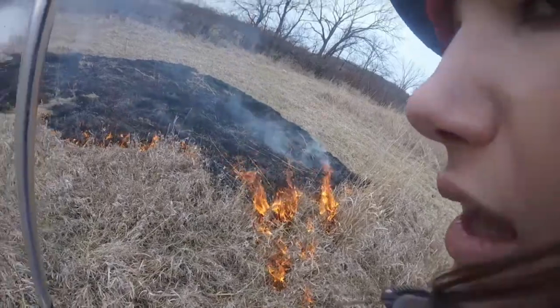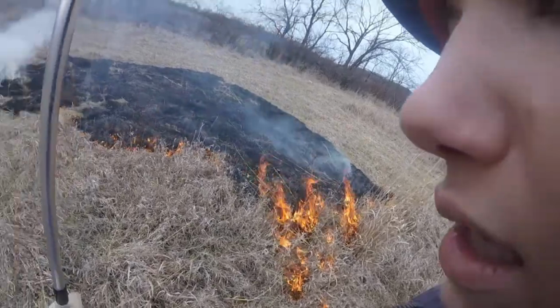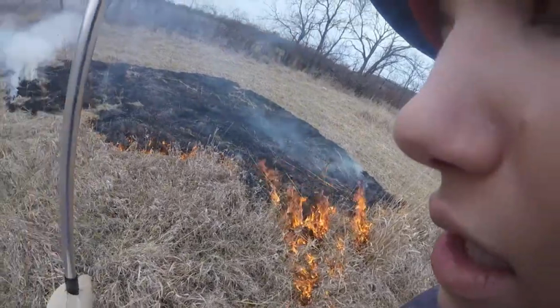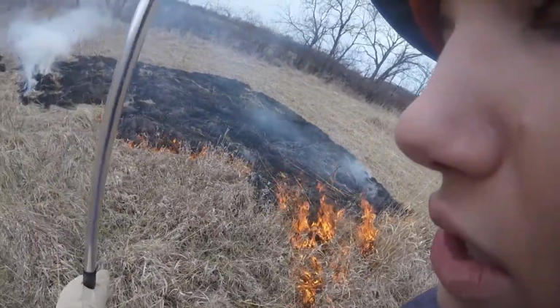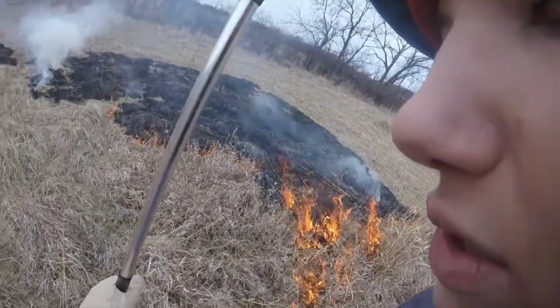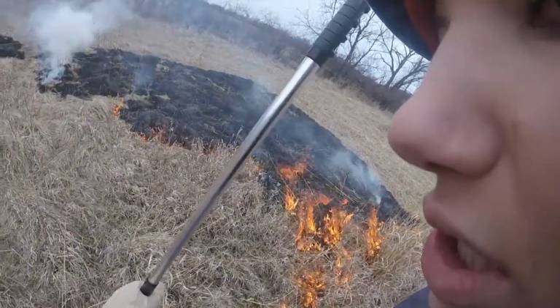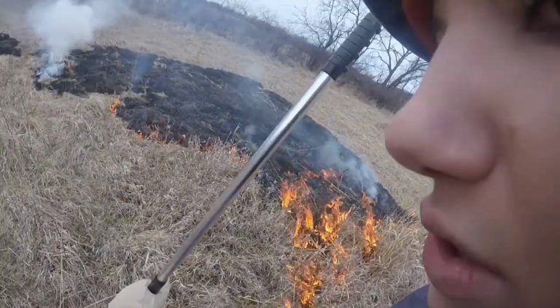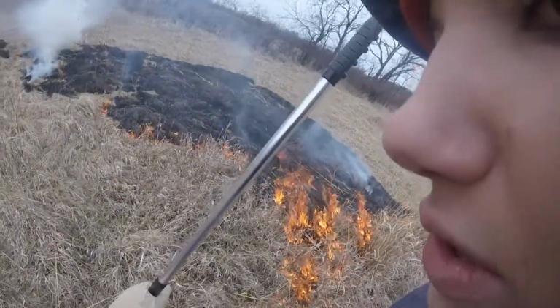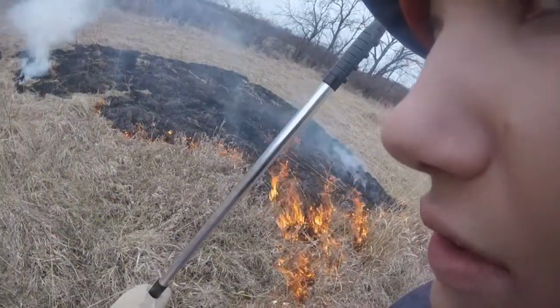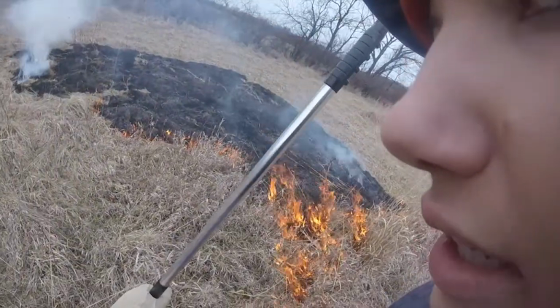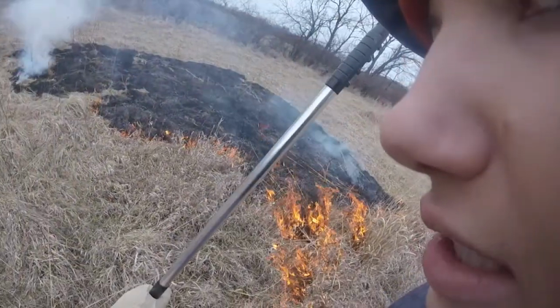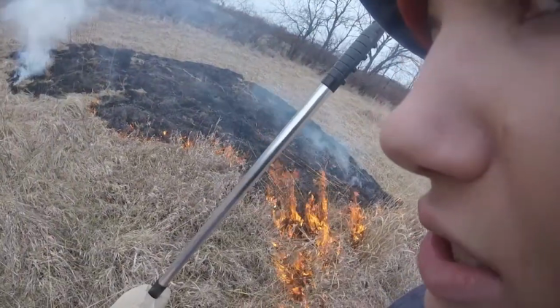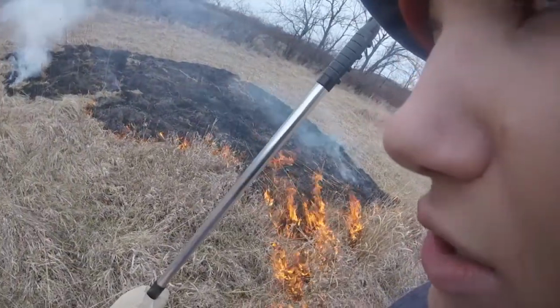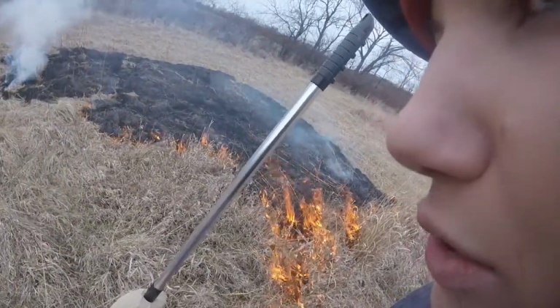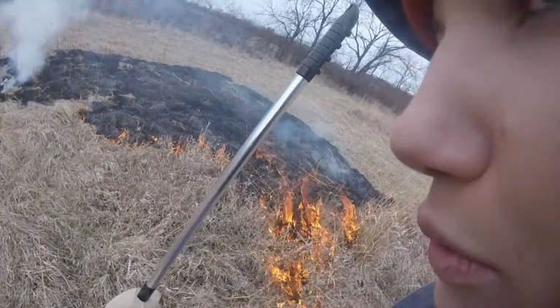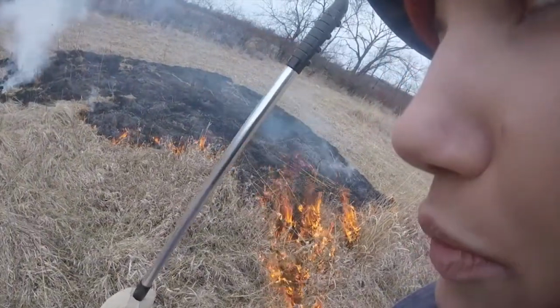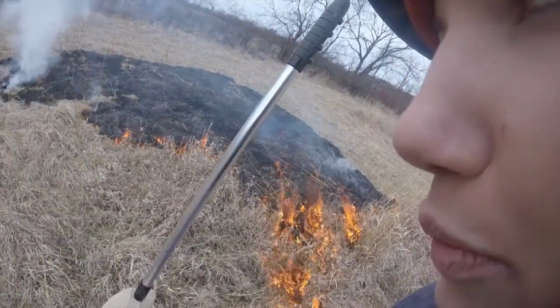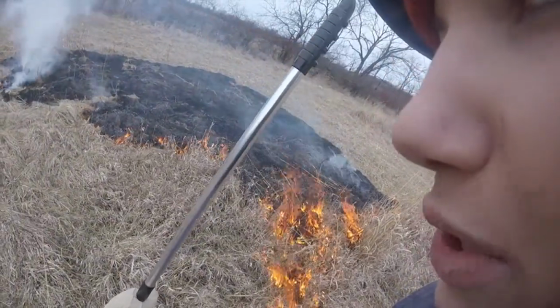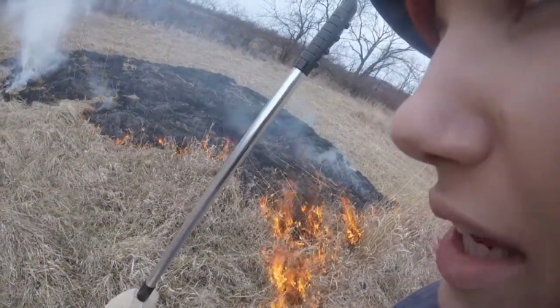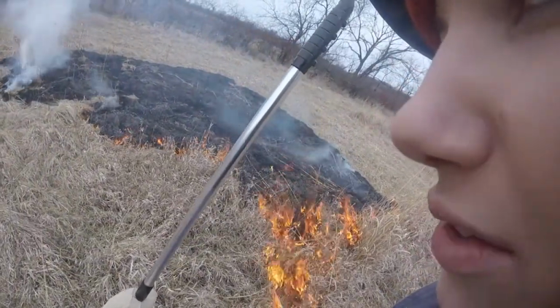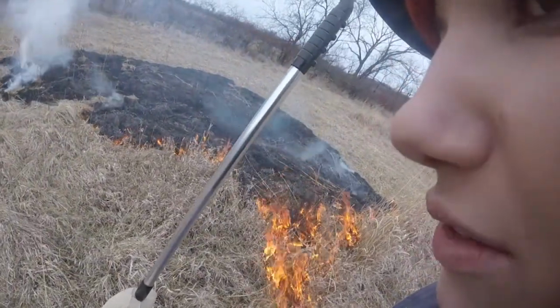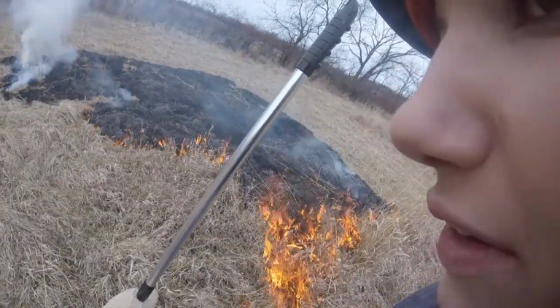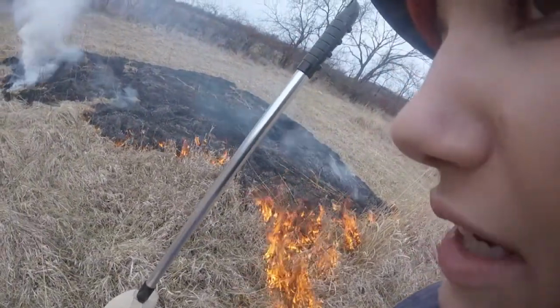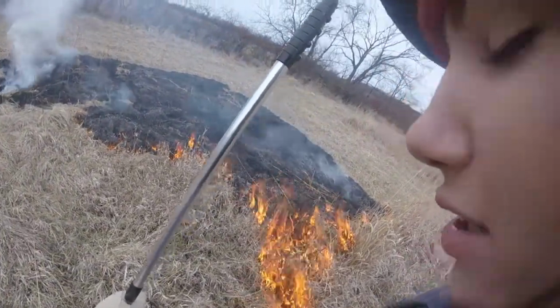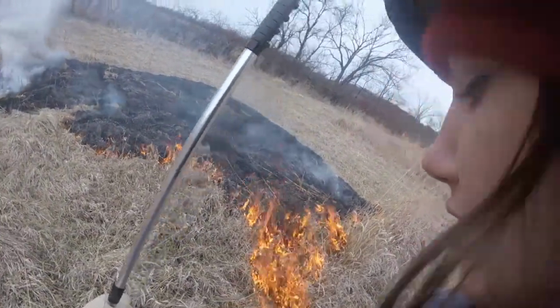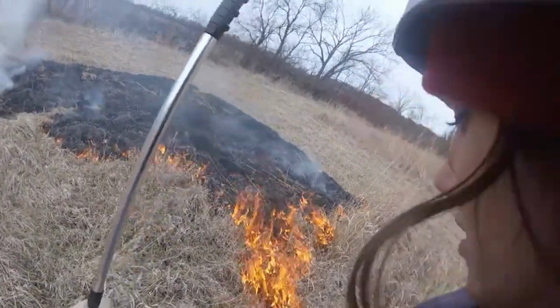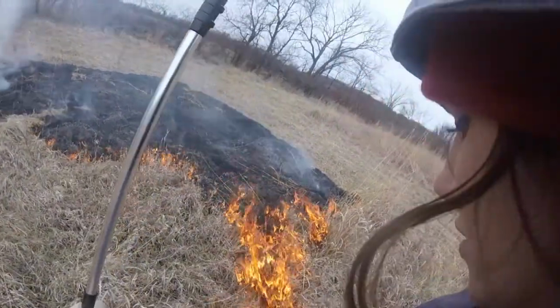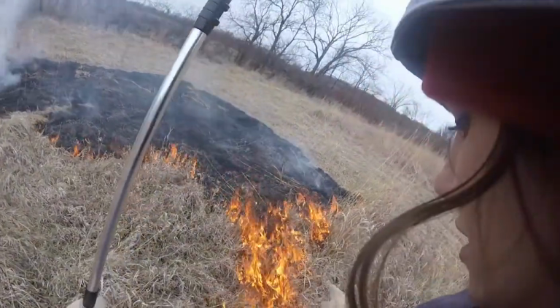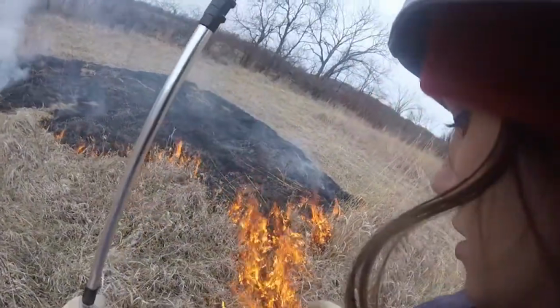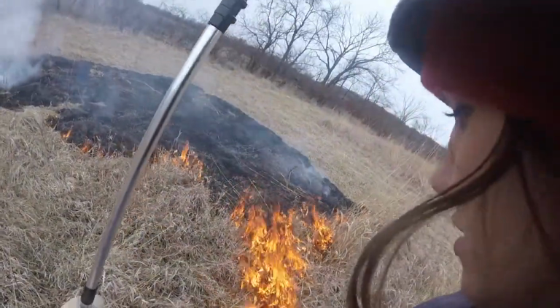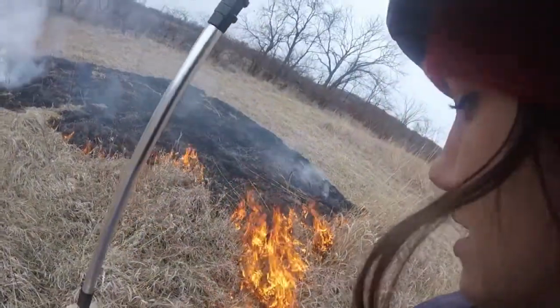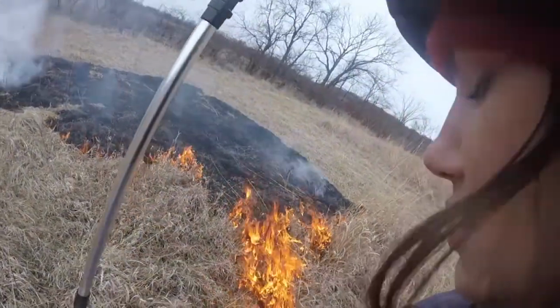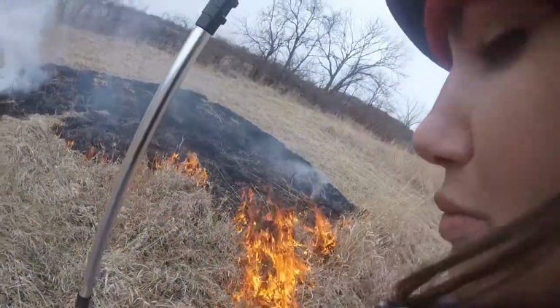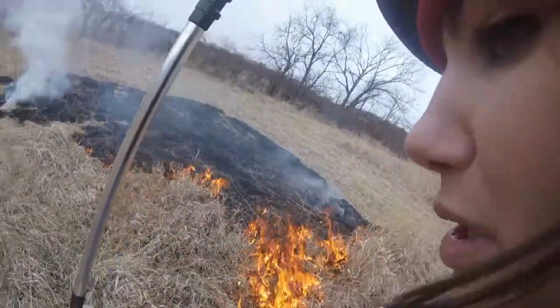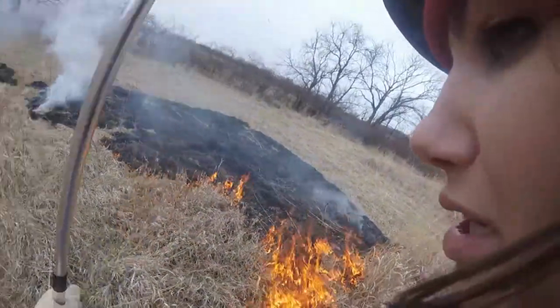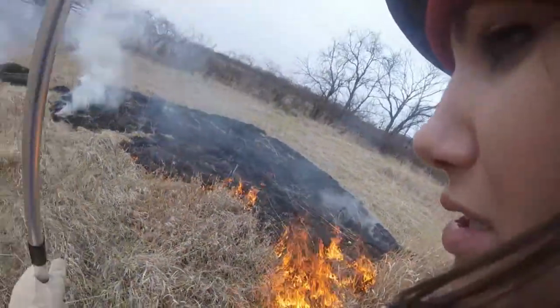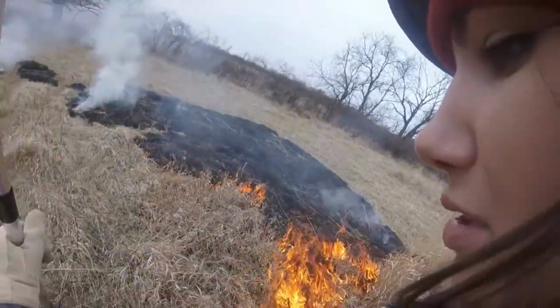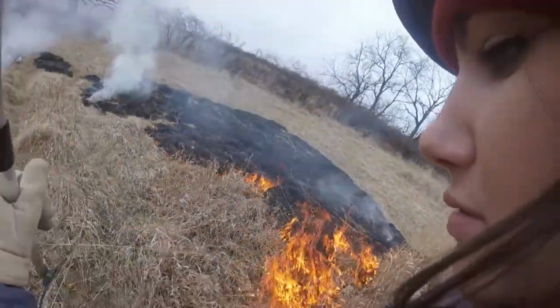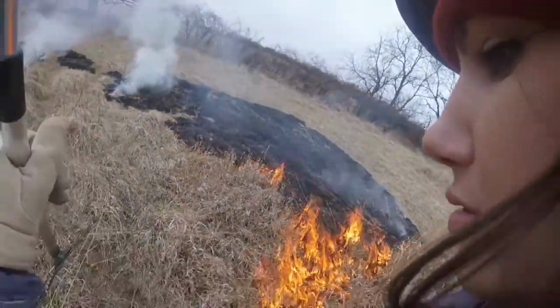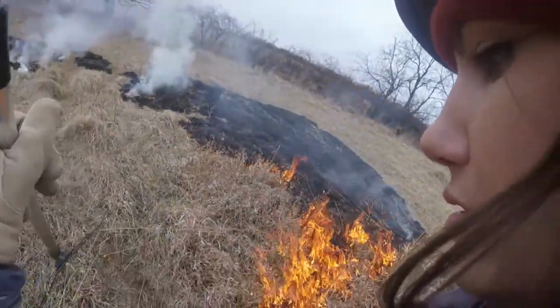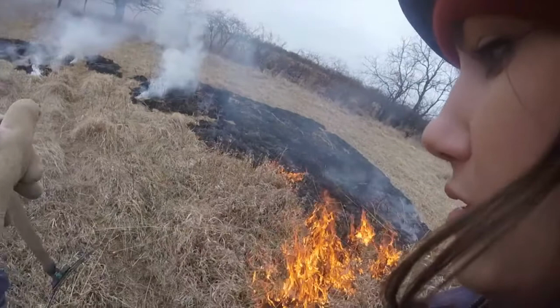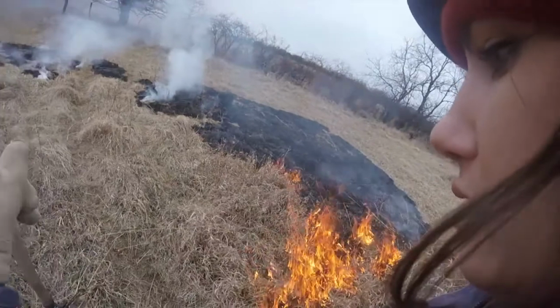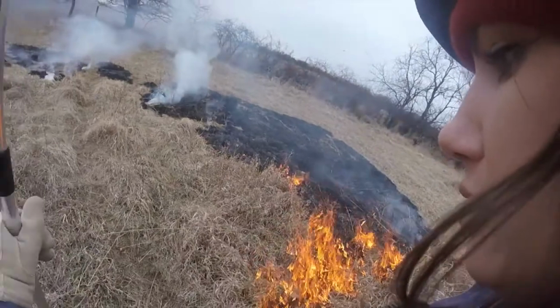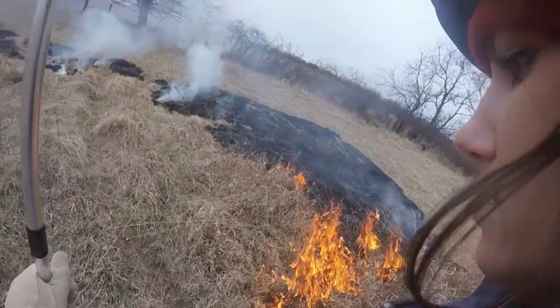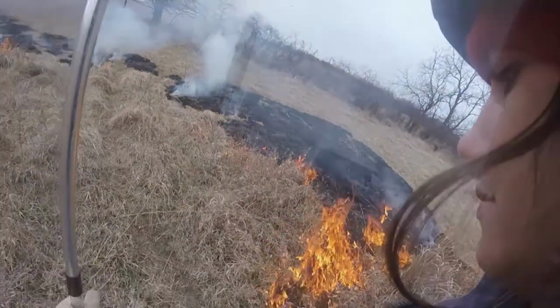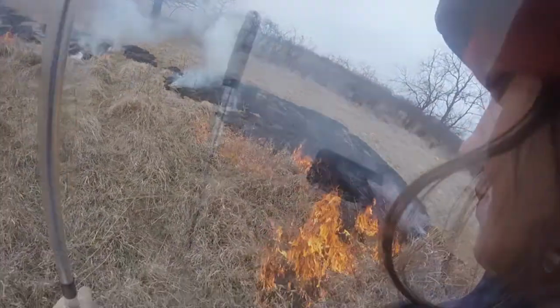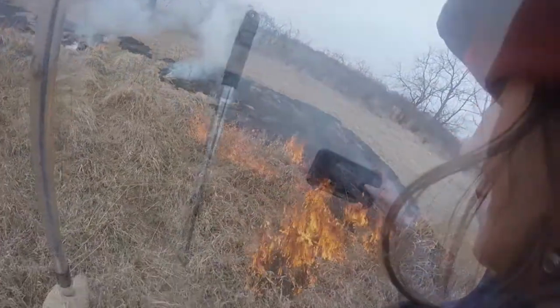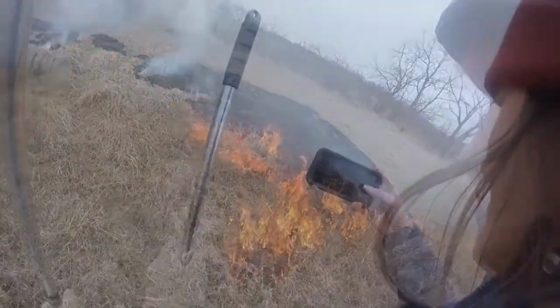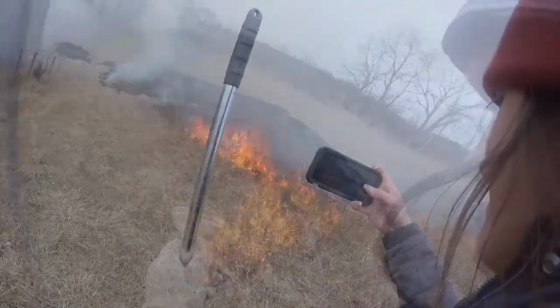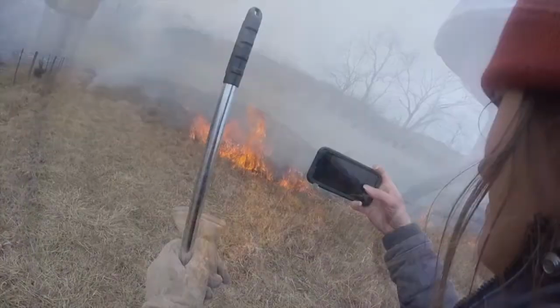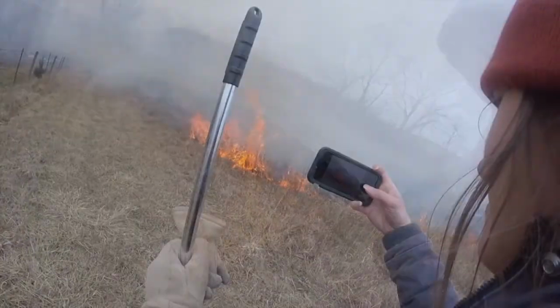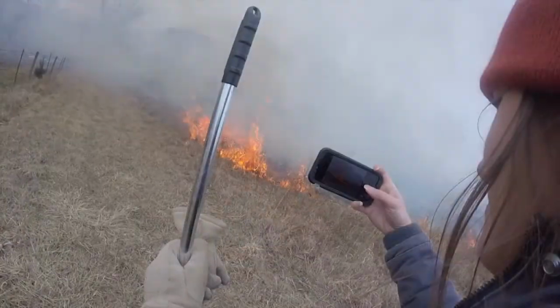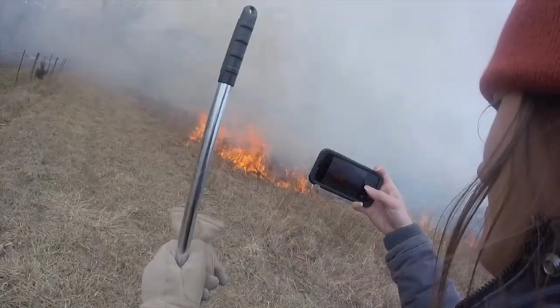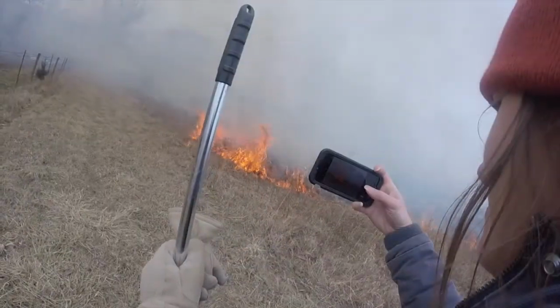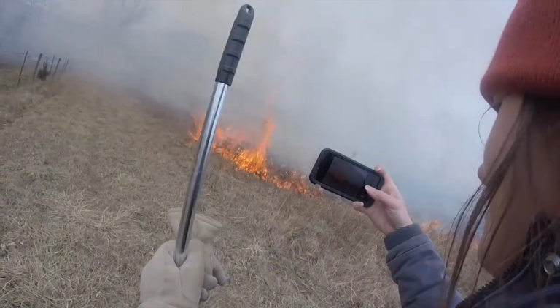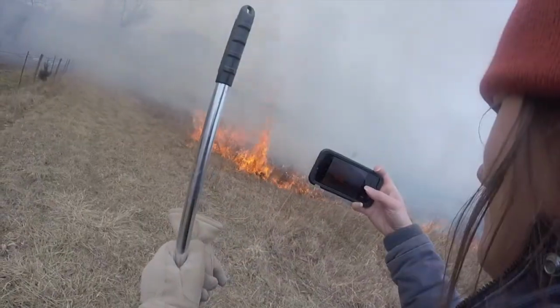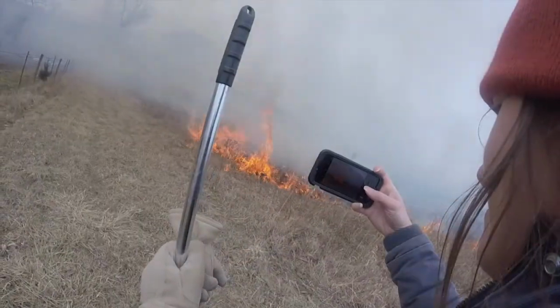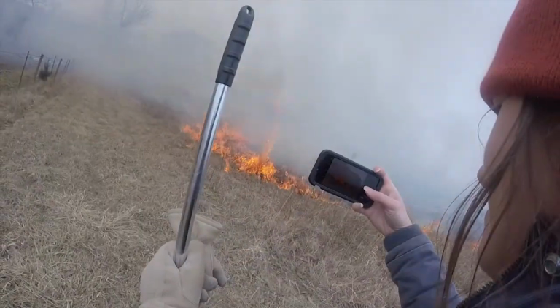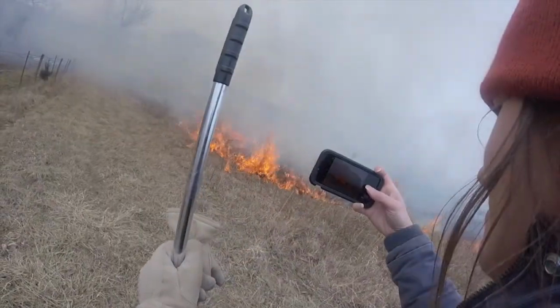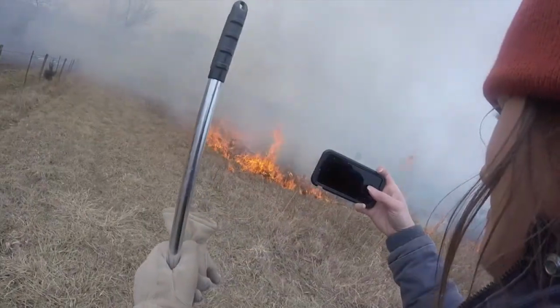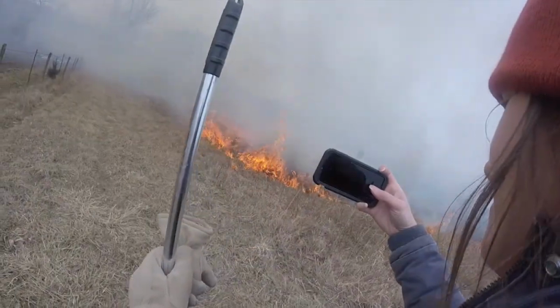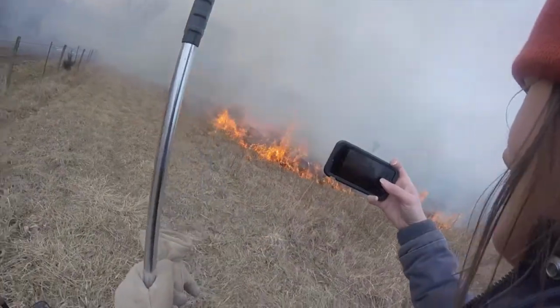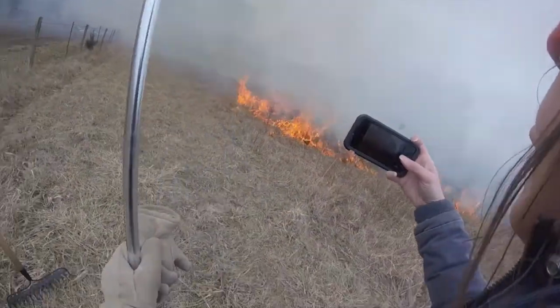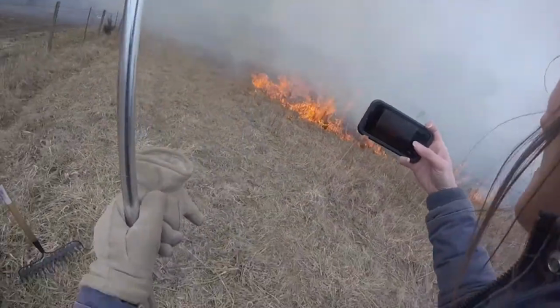You can use a rake to put out the fire and you can use it to spread it too. Now it's burning good.